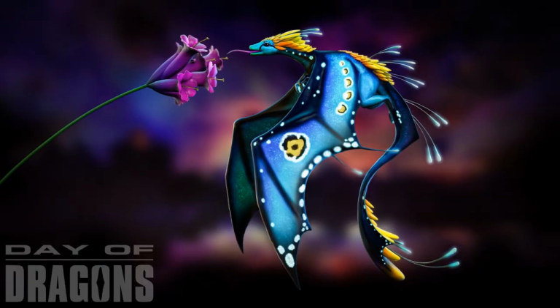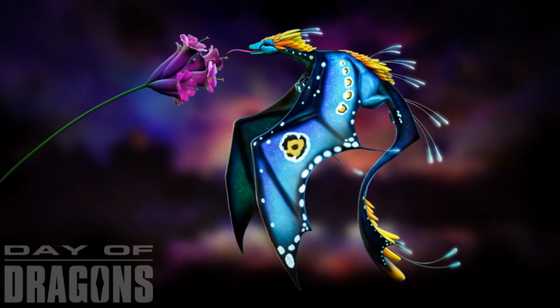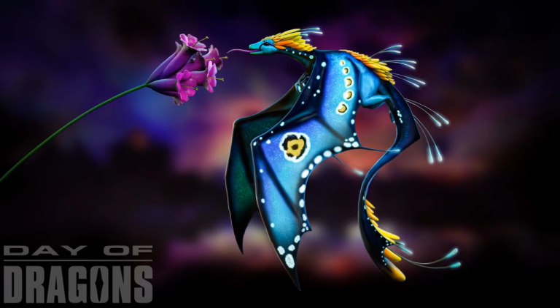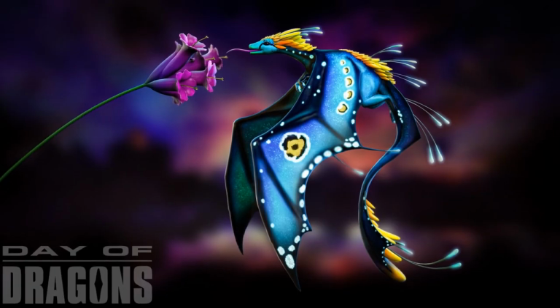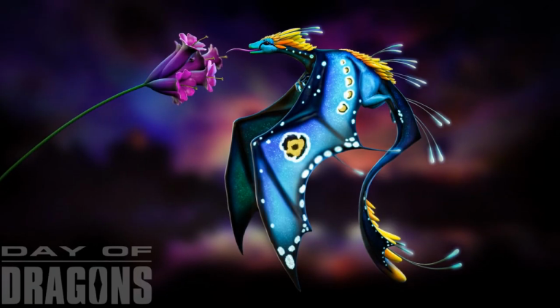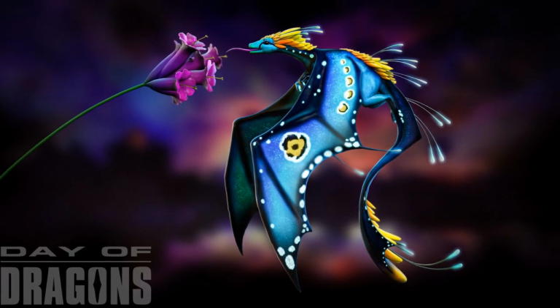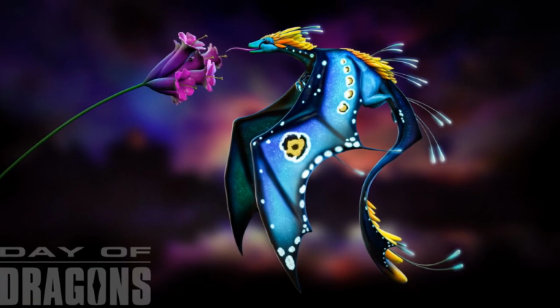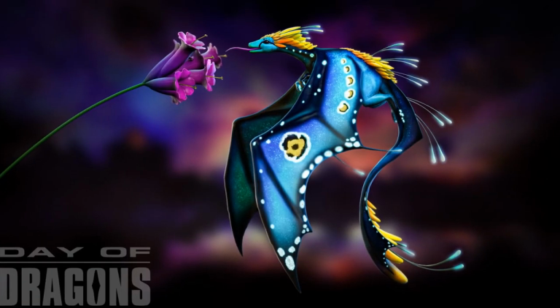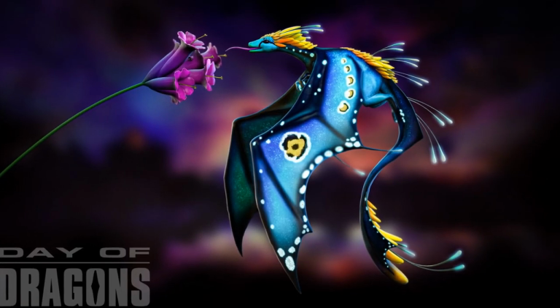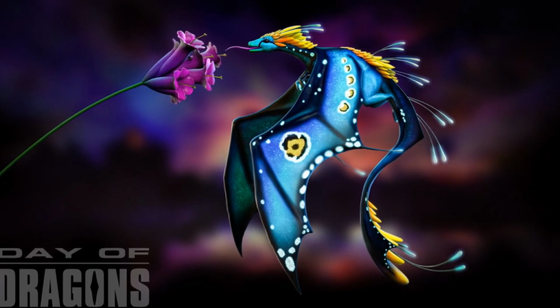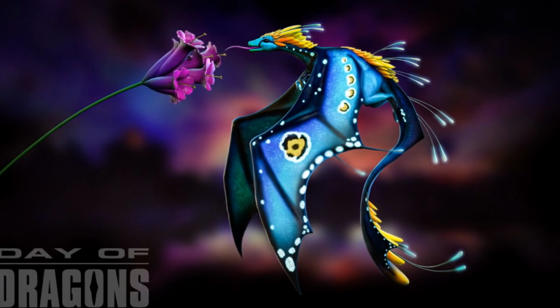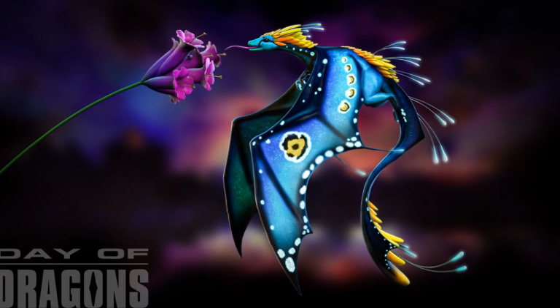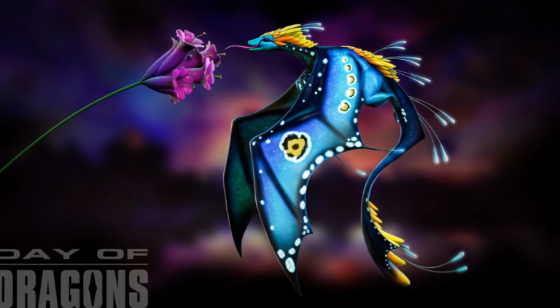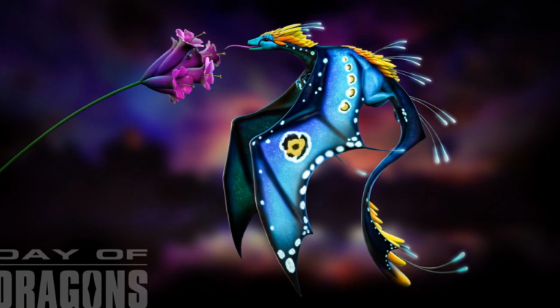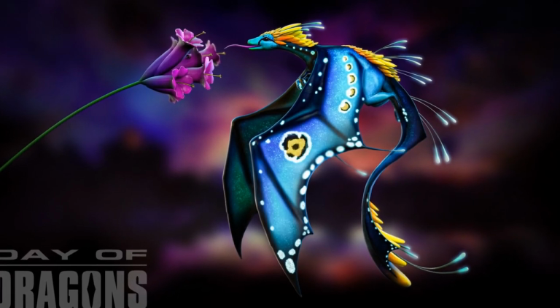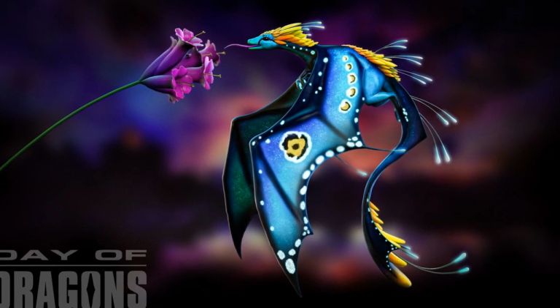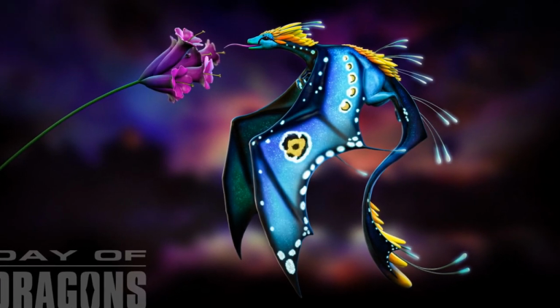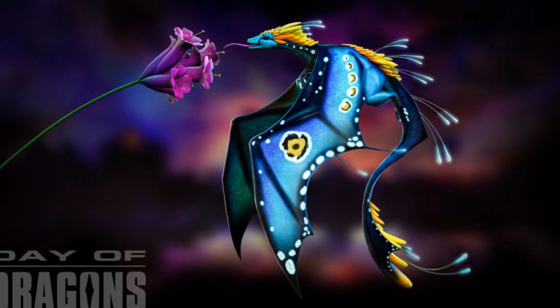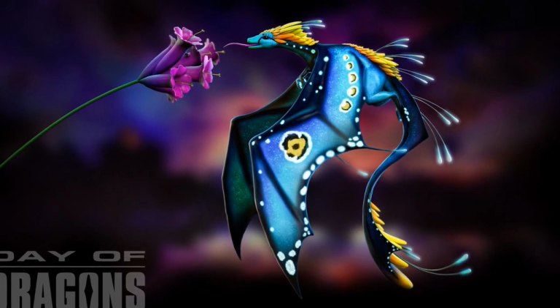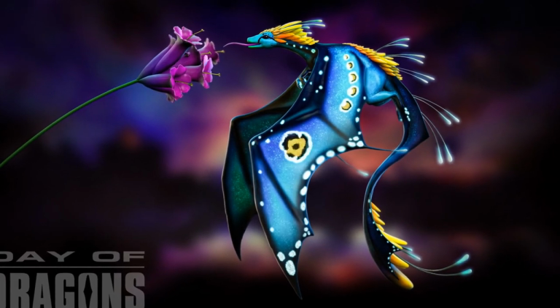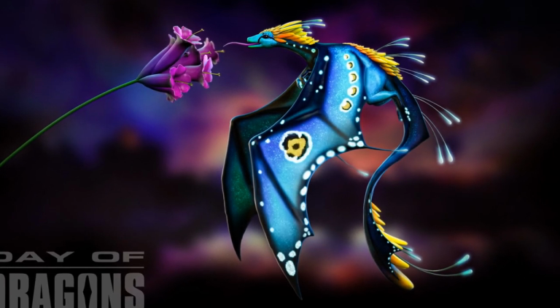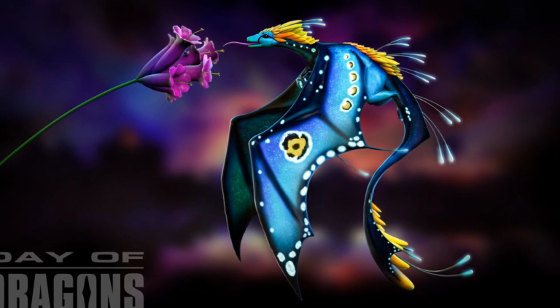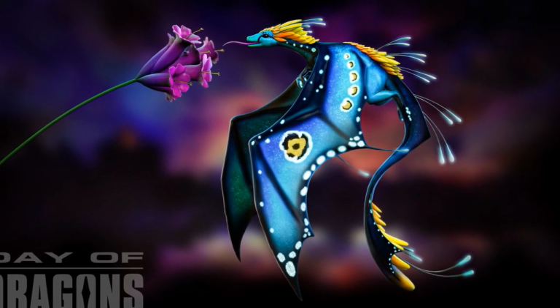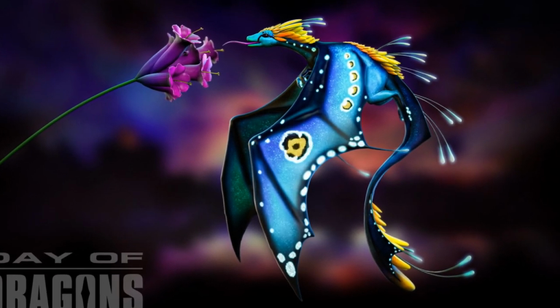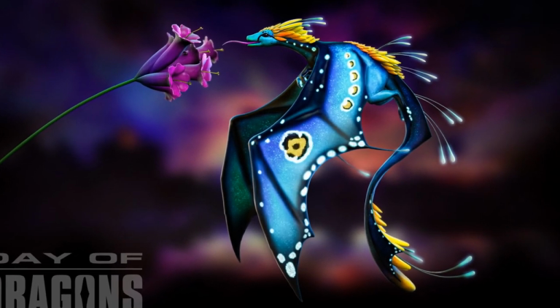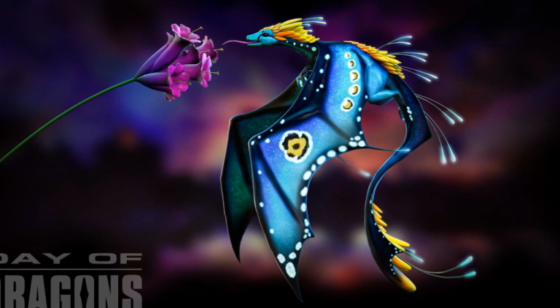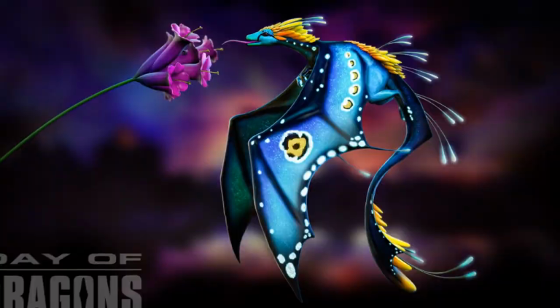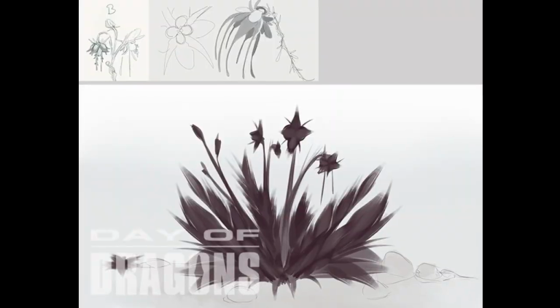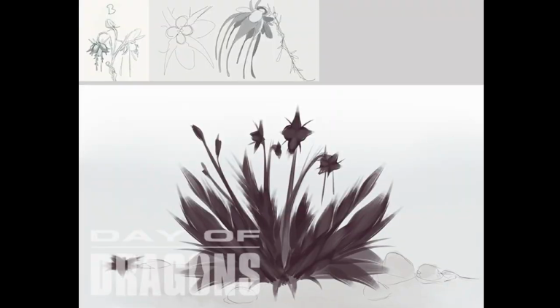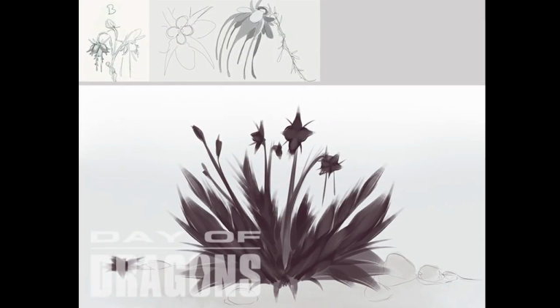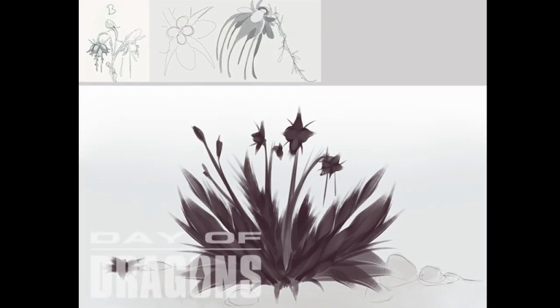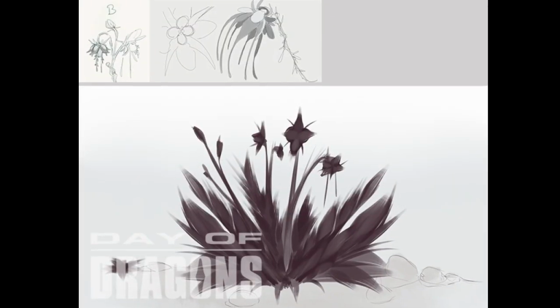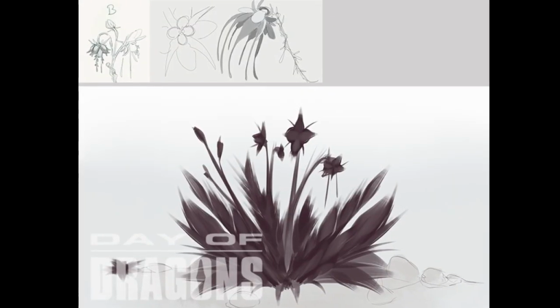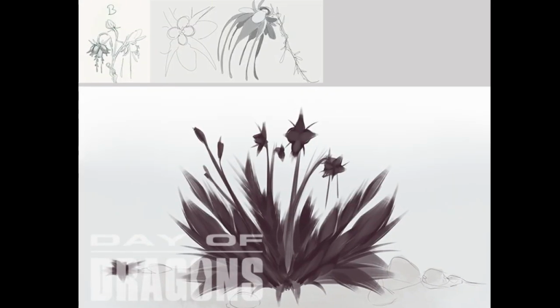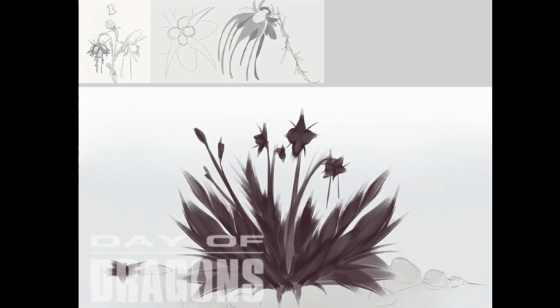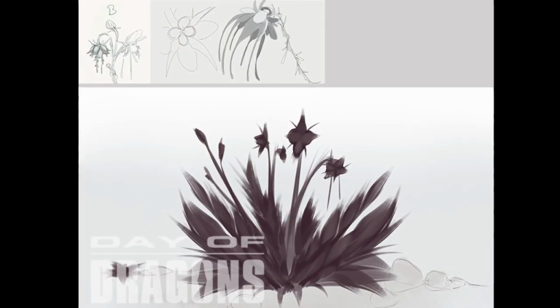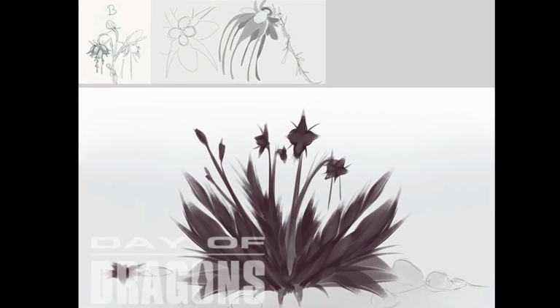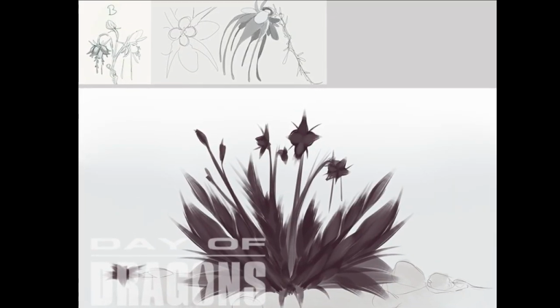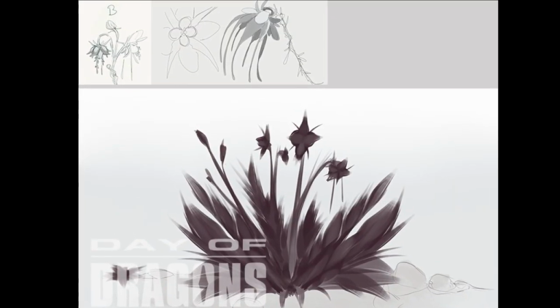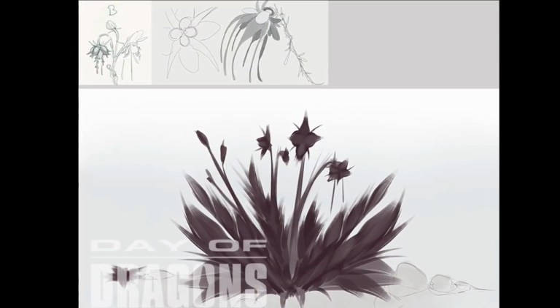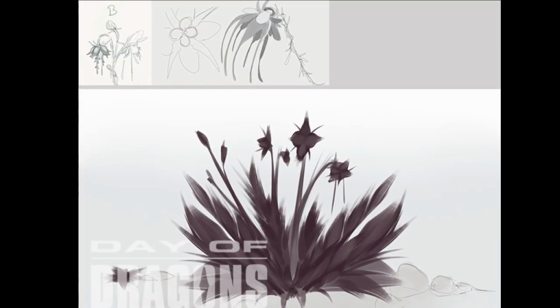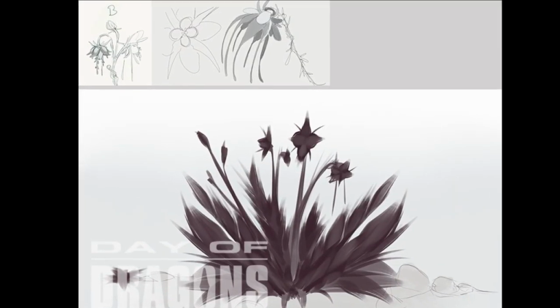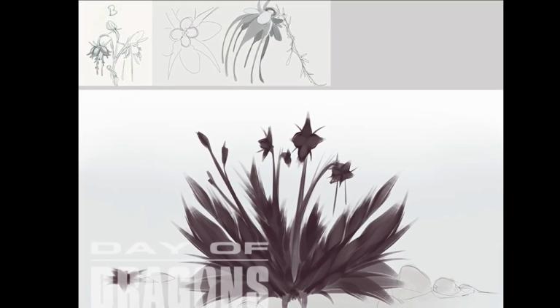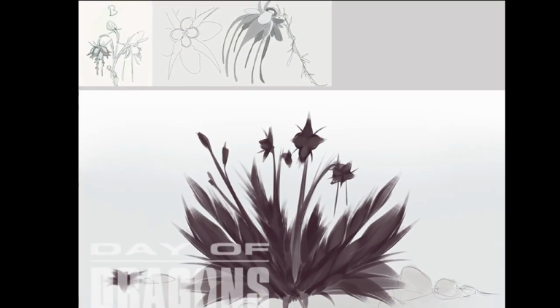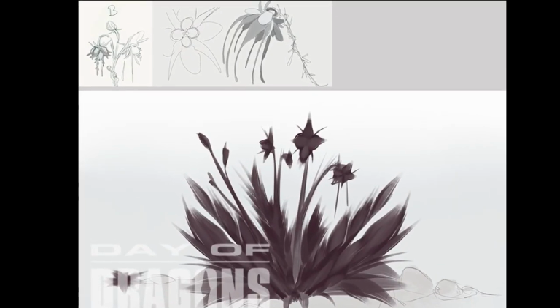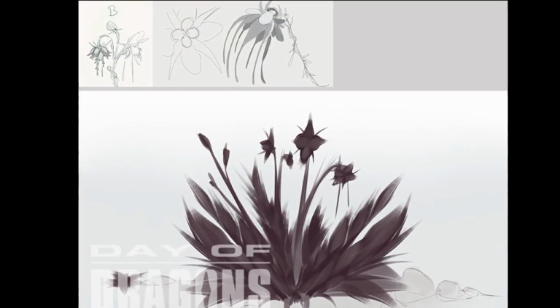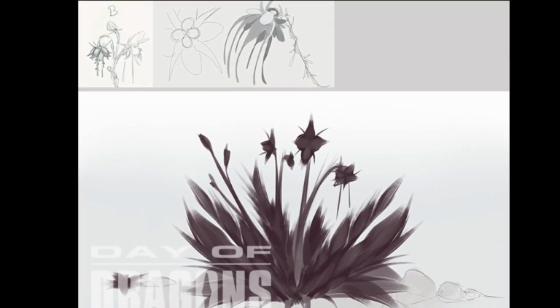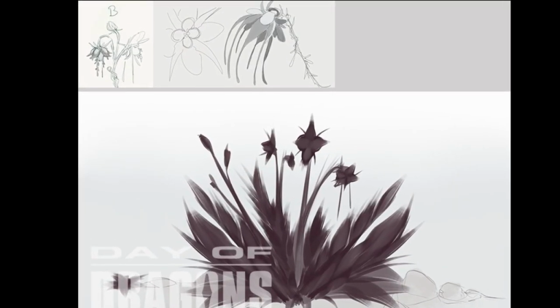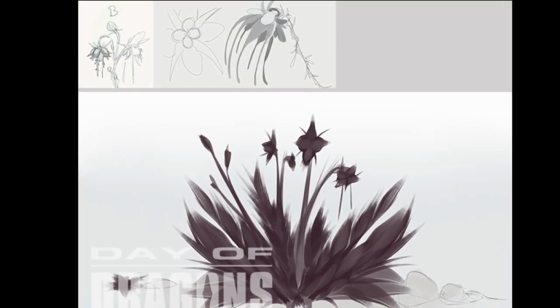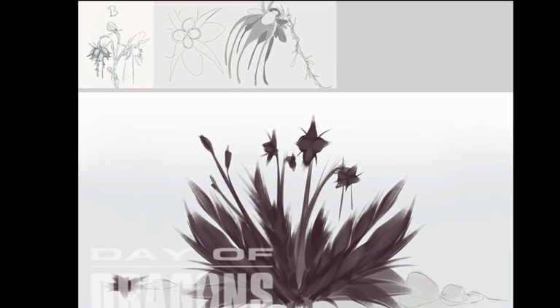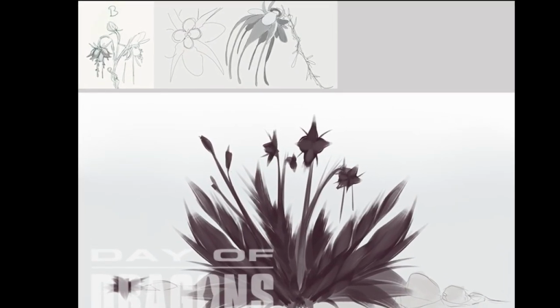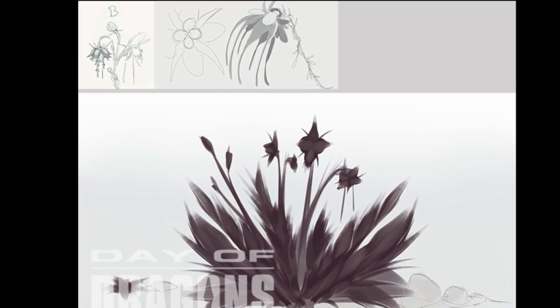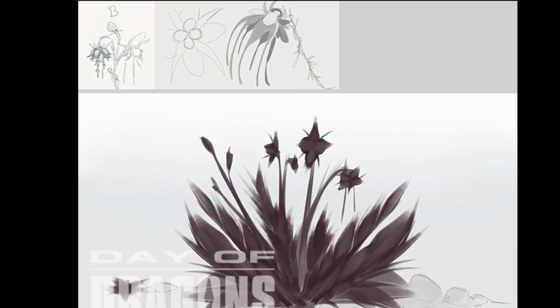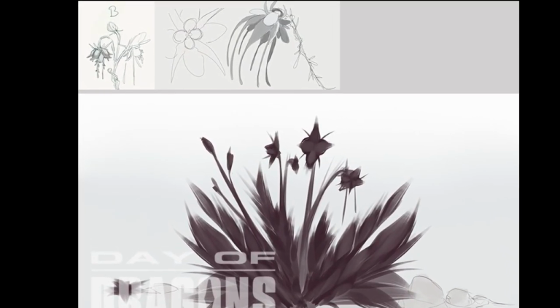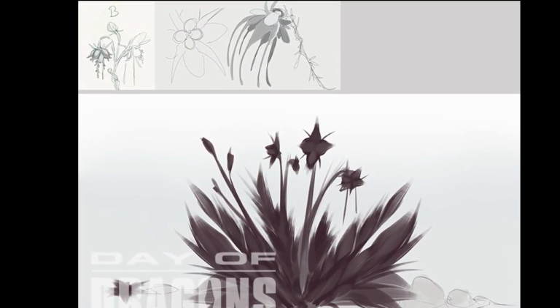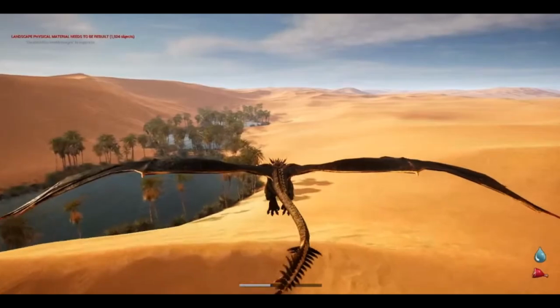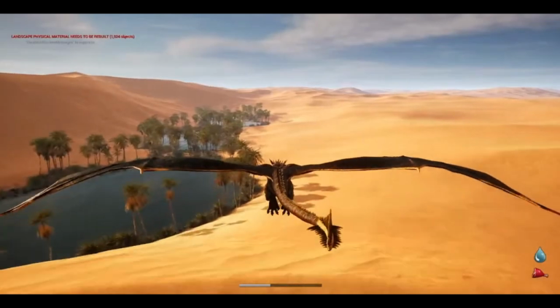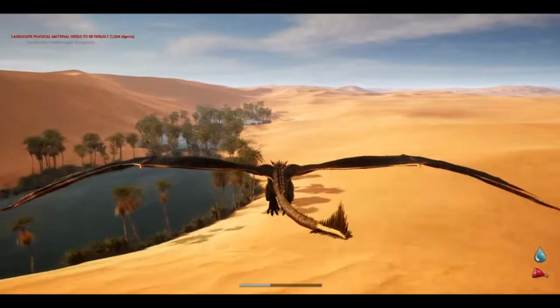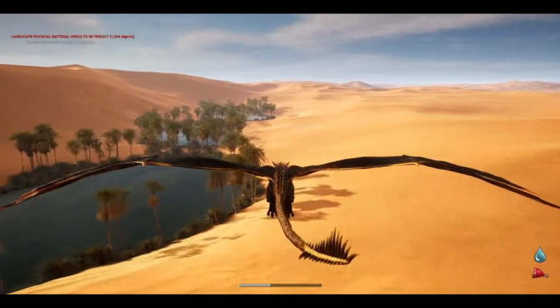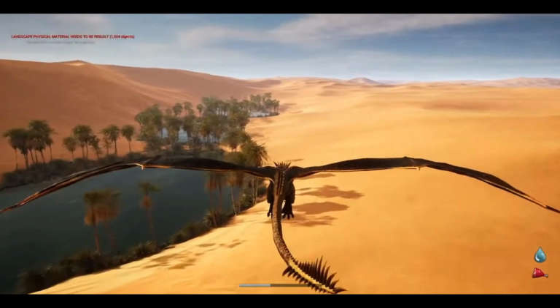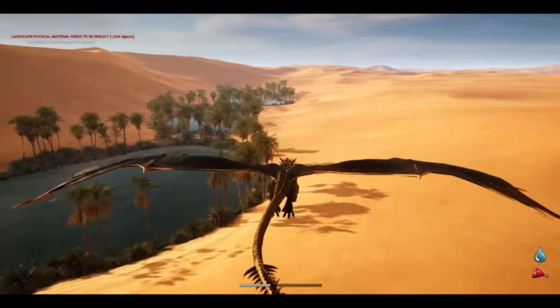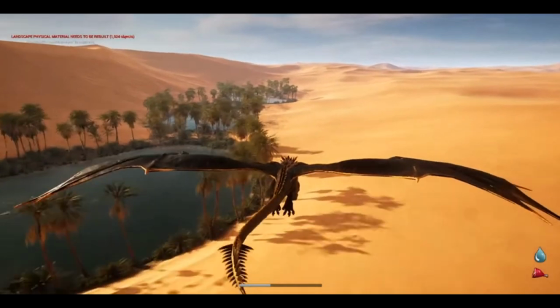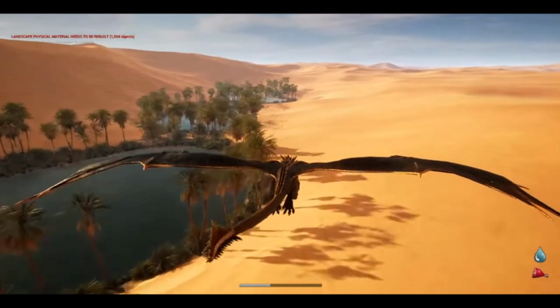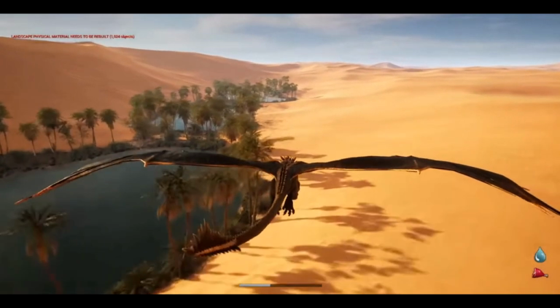The Bio Dragon will be purely a nectivore and only able to feed from special flowers found in both the caves and around the map — no meat for this one.